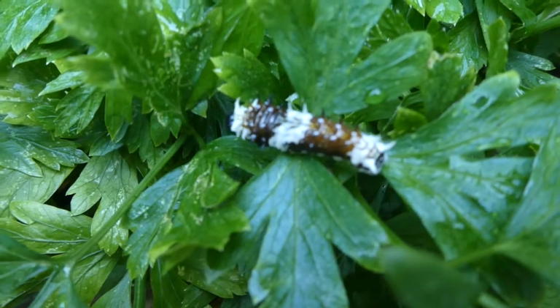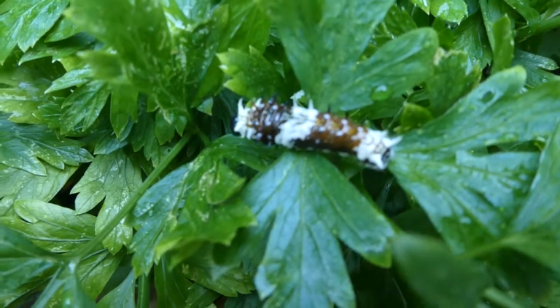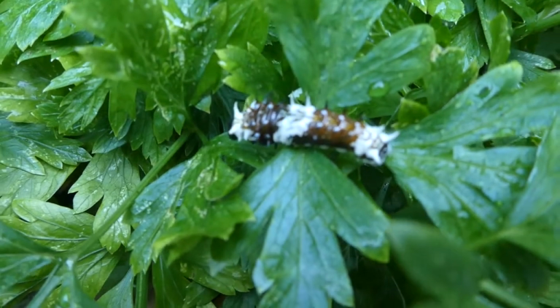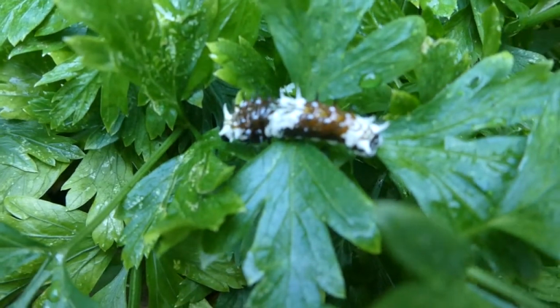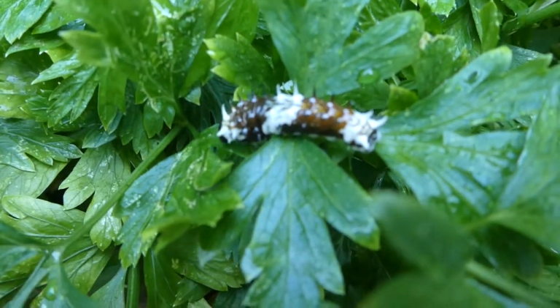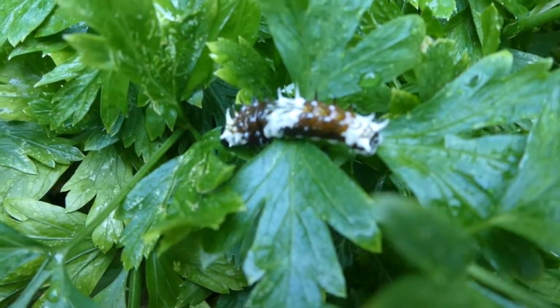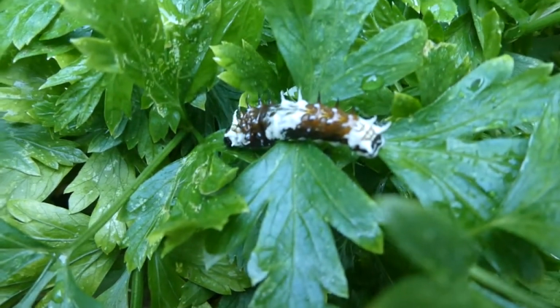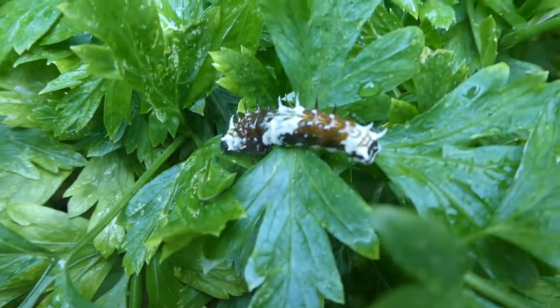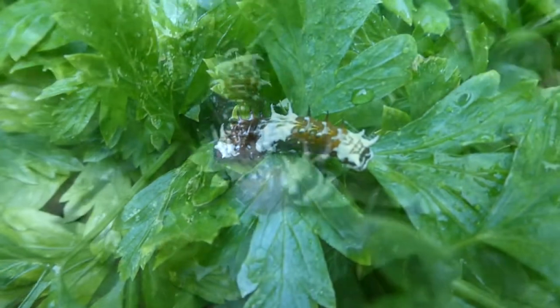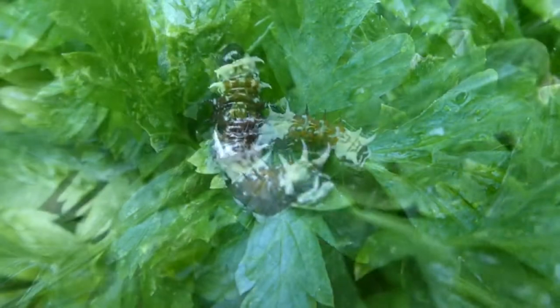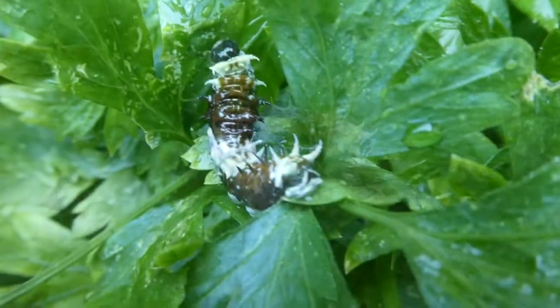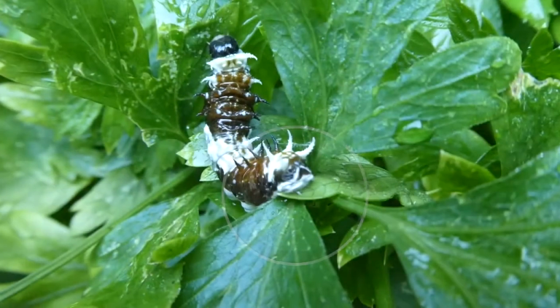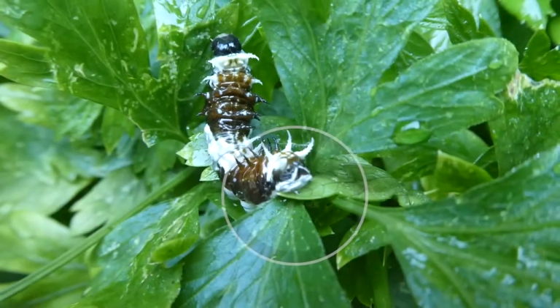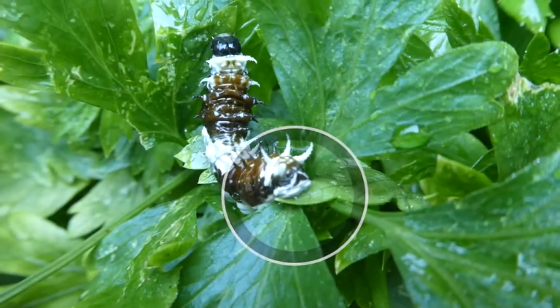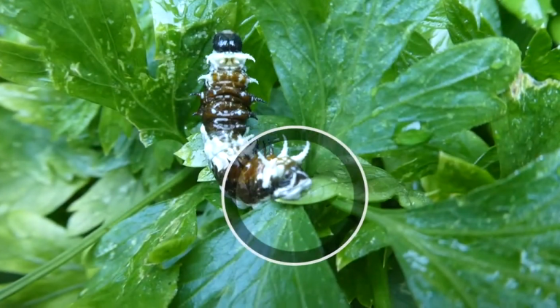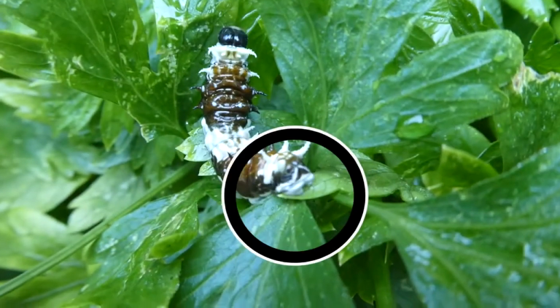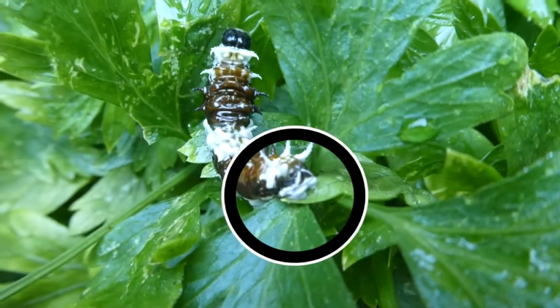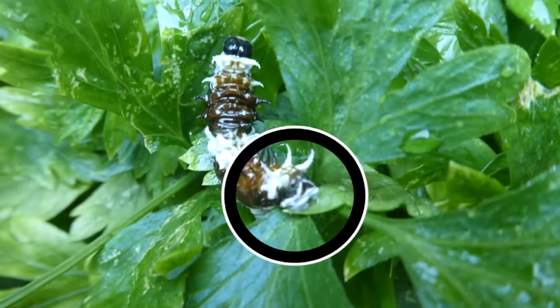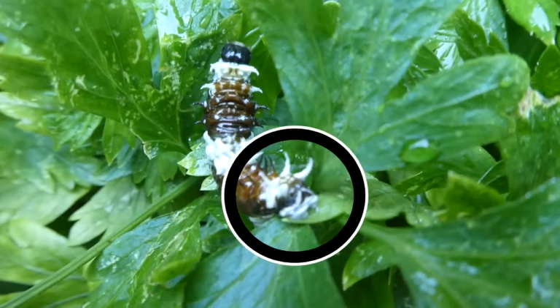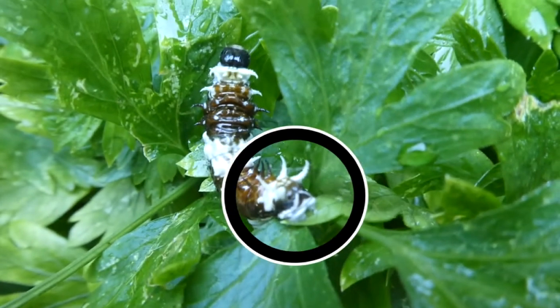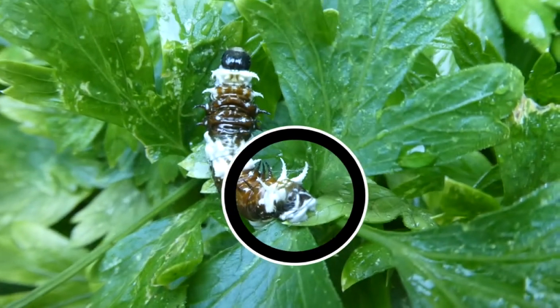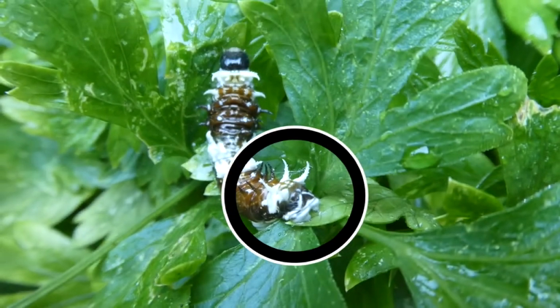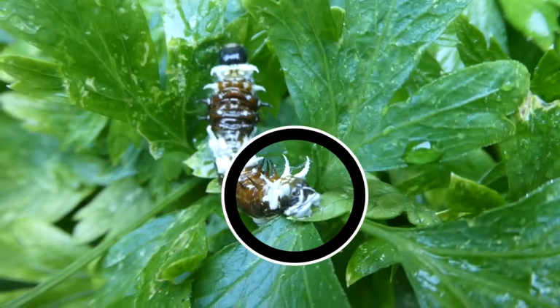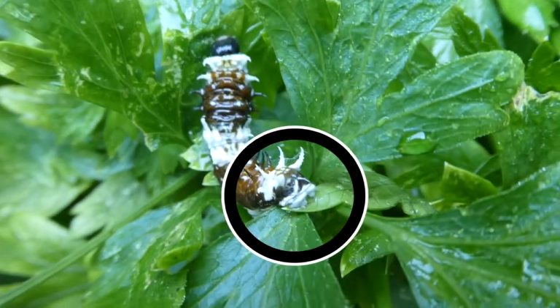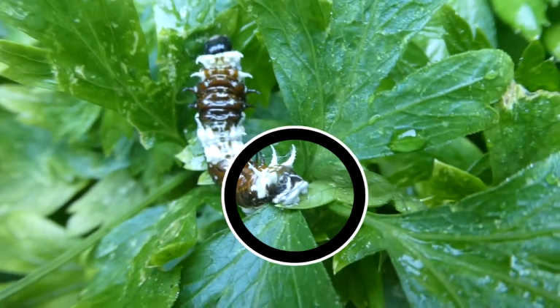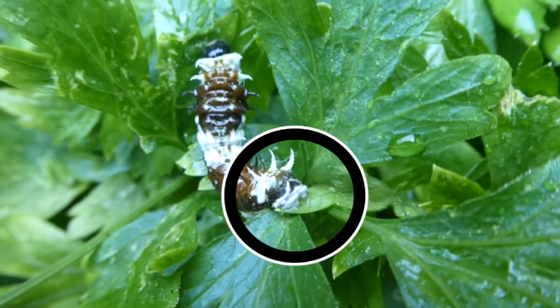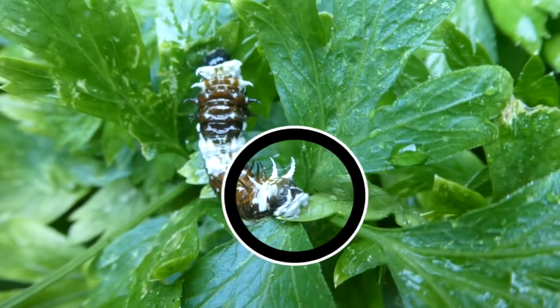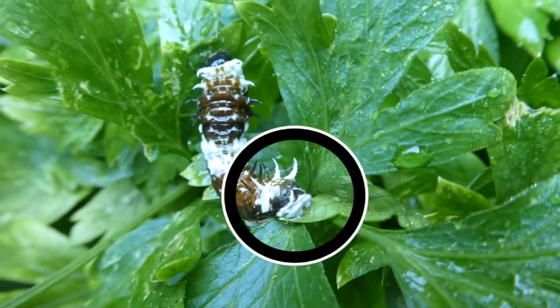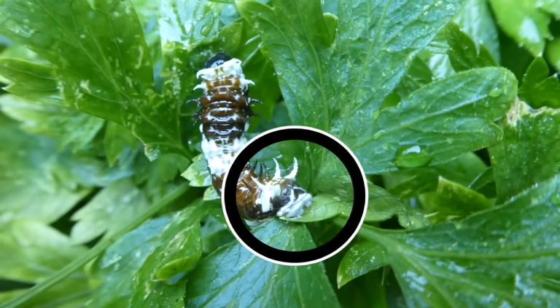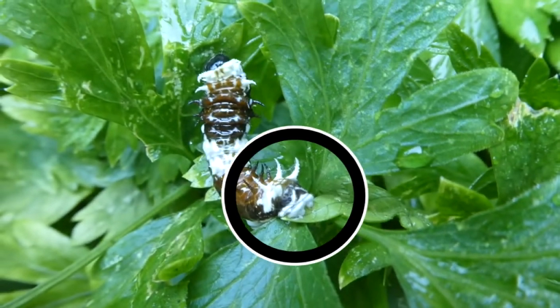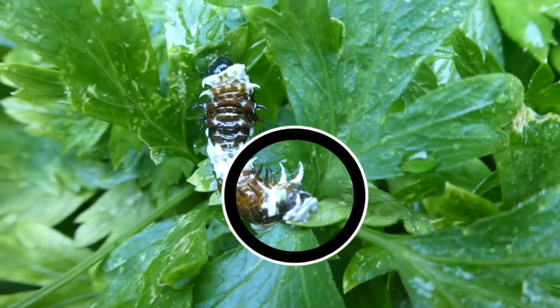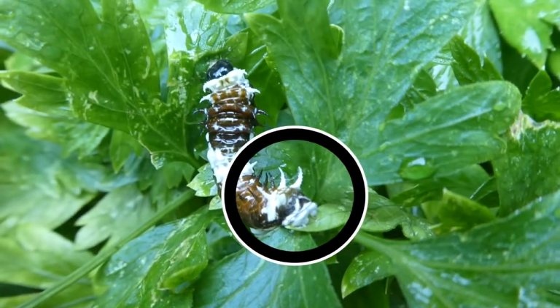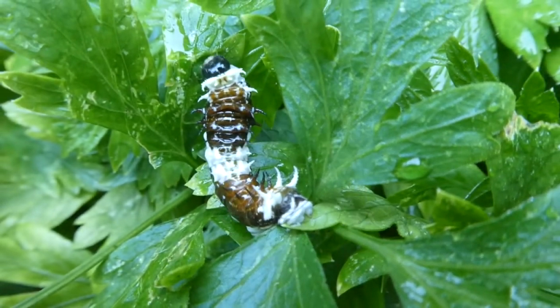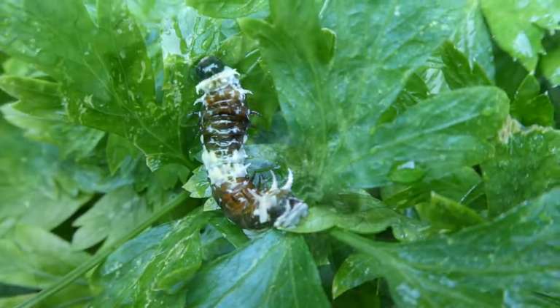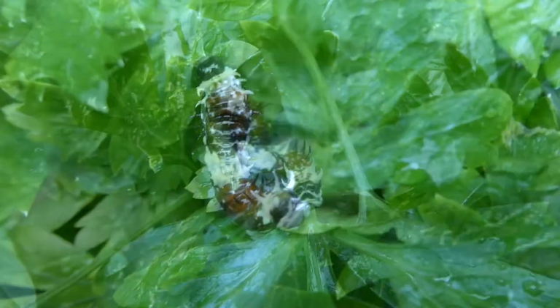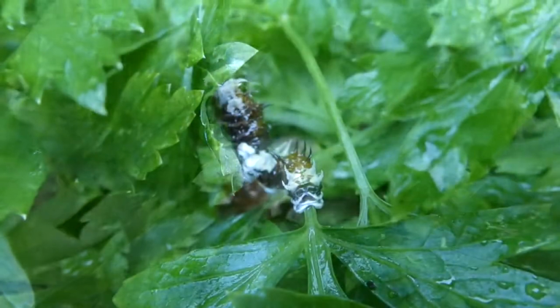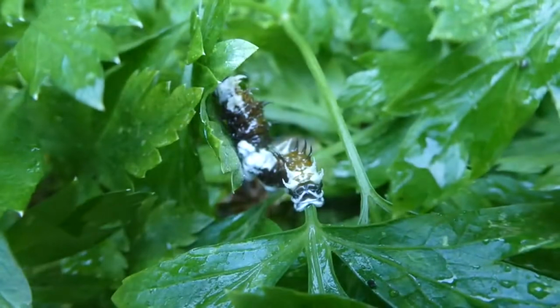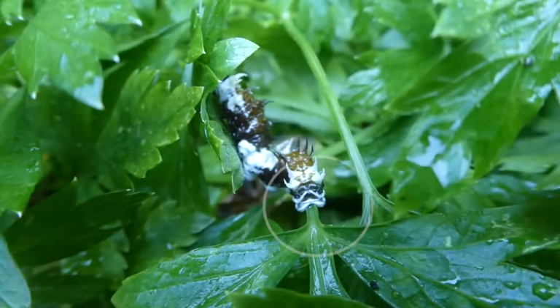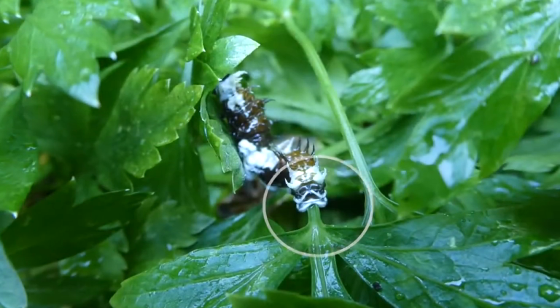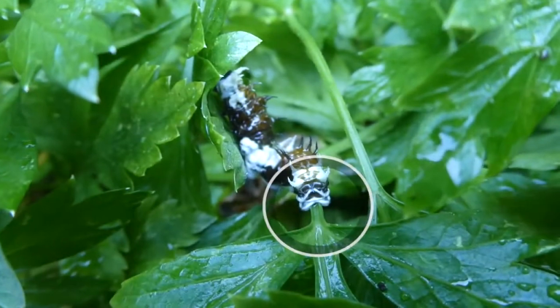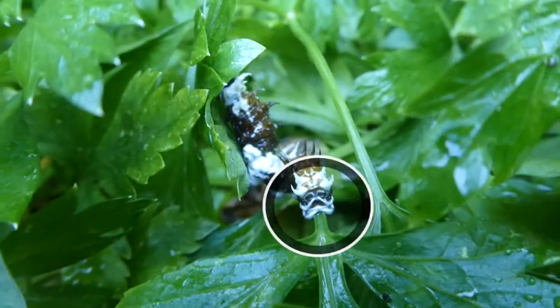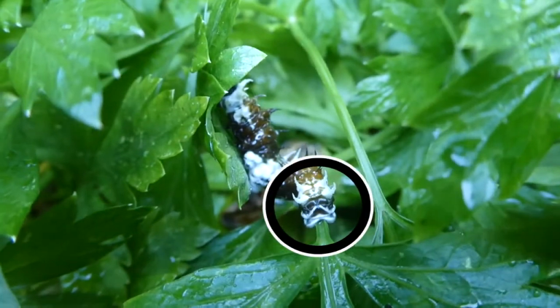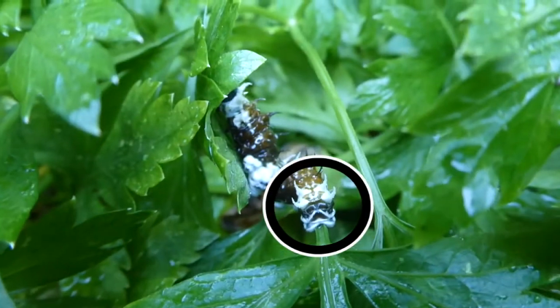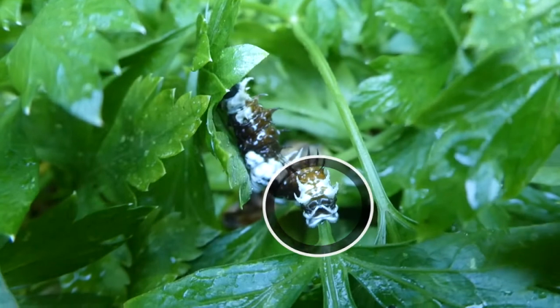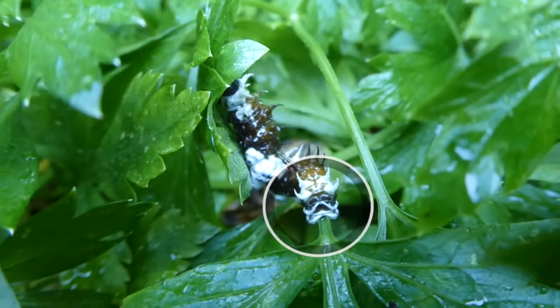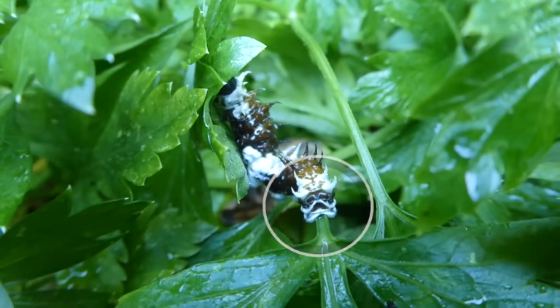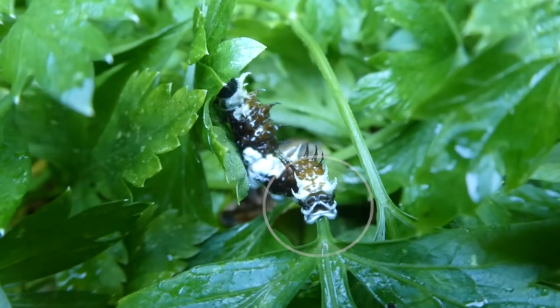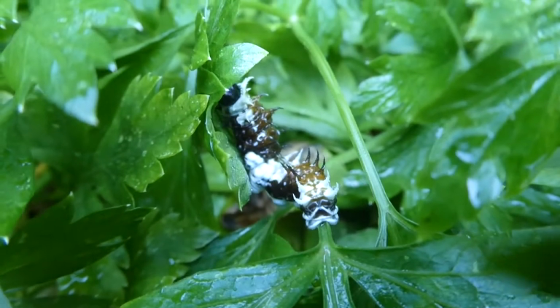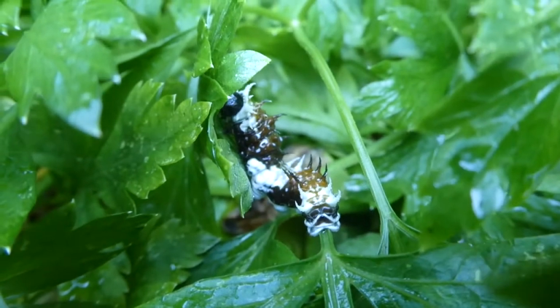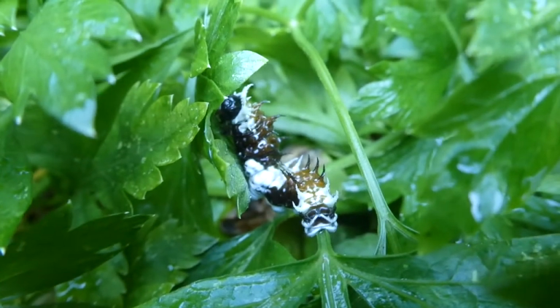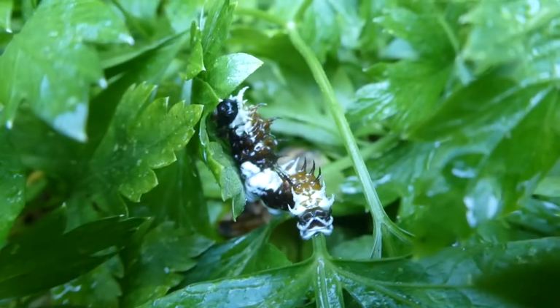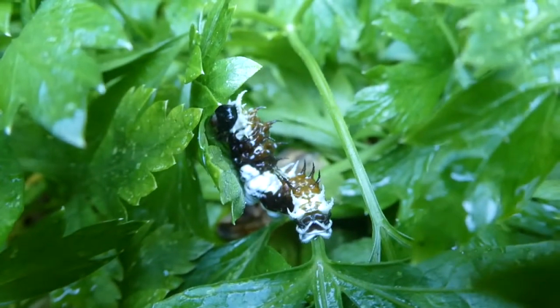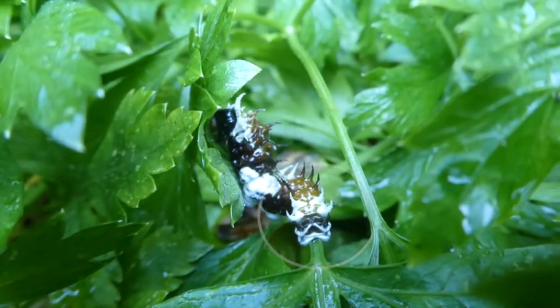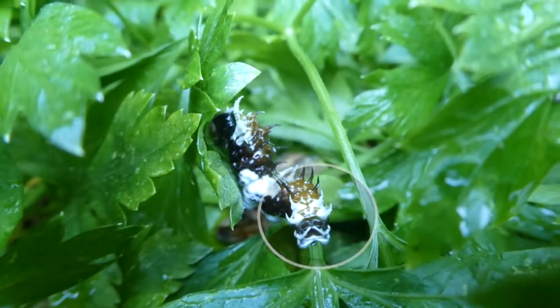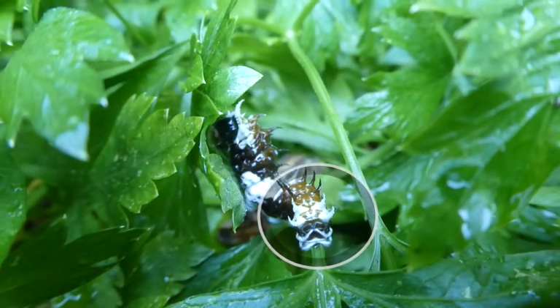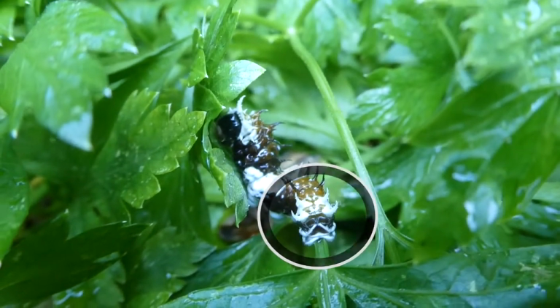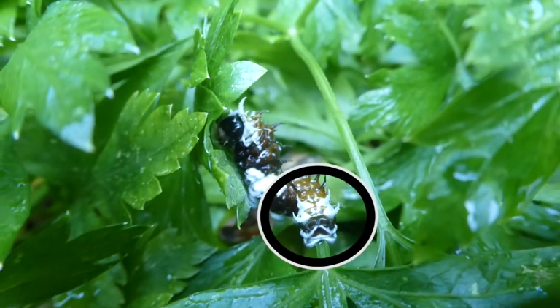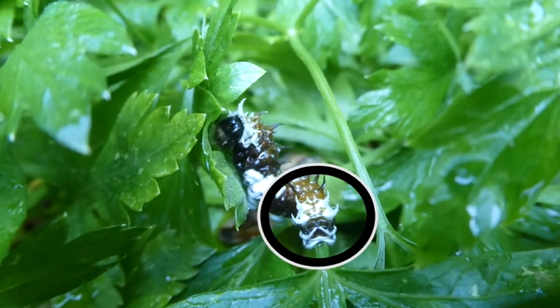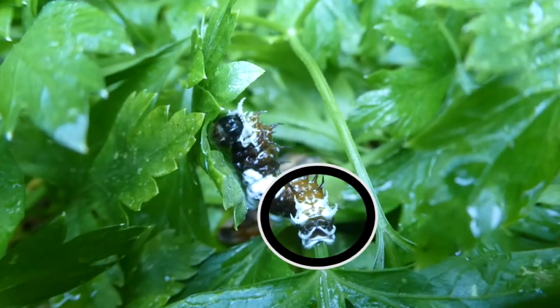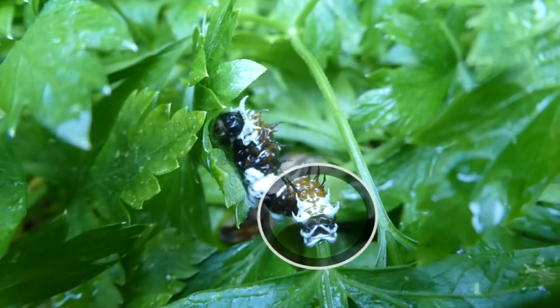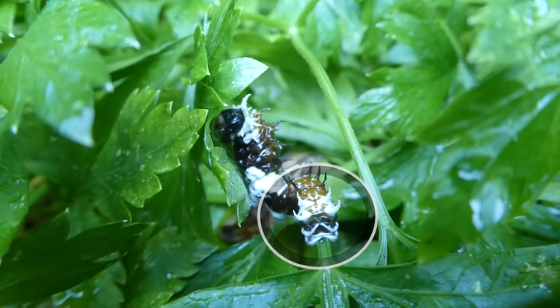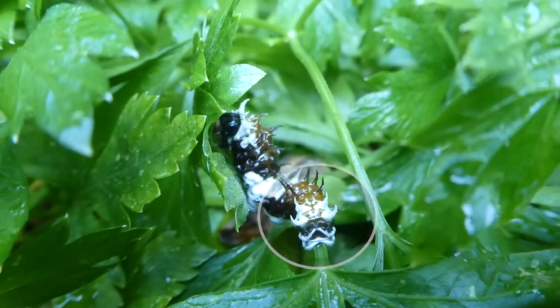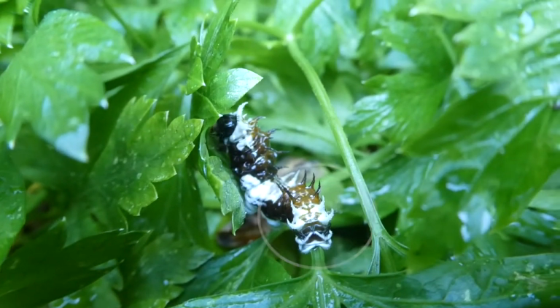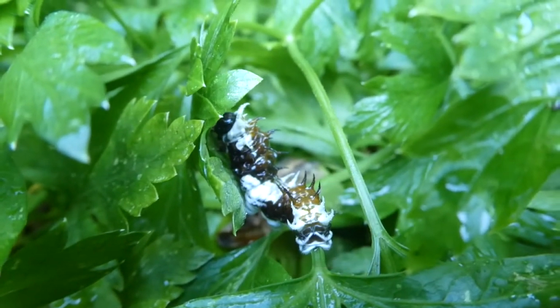Look at that — it looks like an old man there at the bottom of it. I don't know what it is, but it just looks like an old man or something.